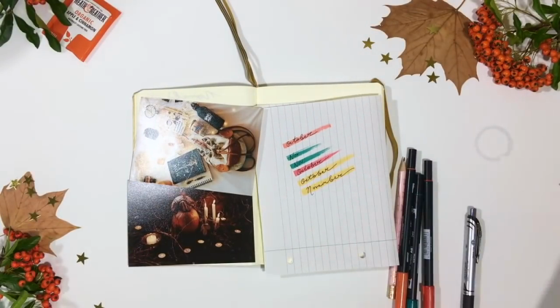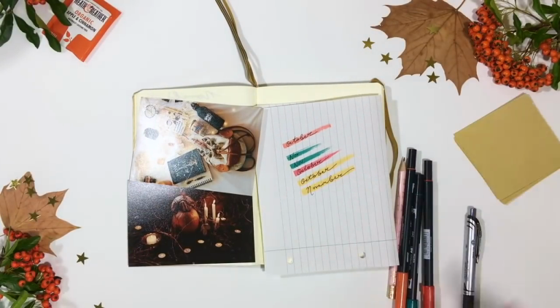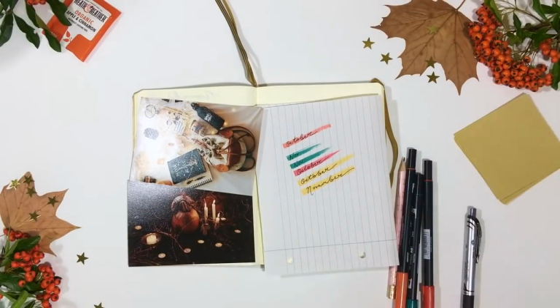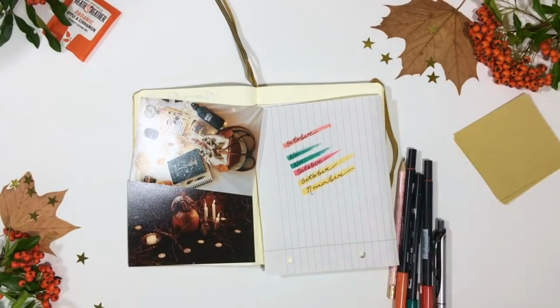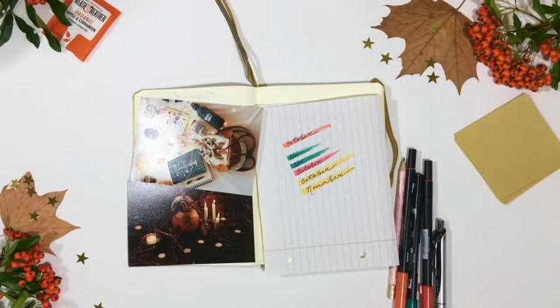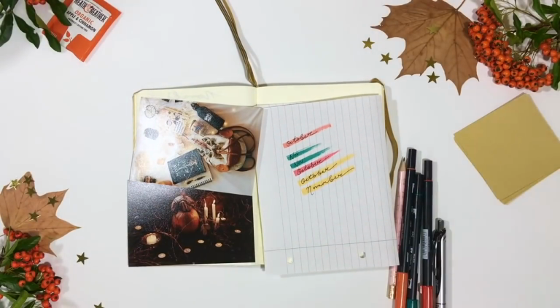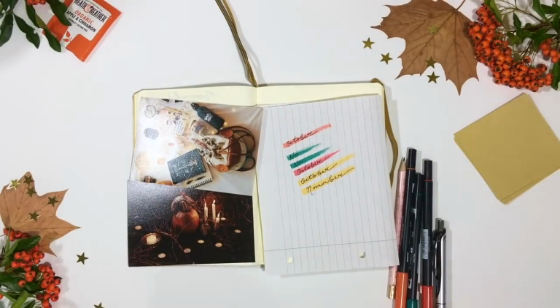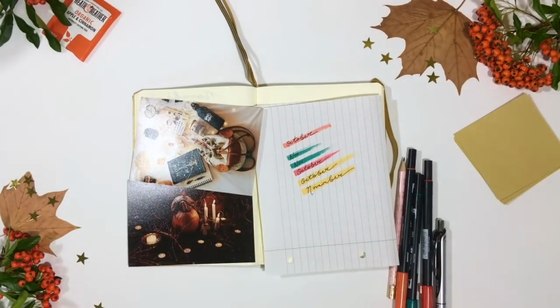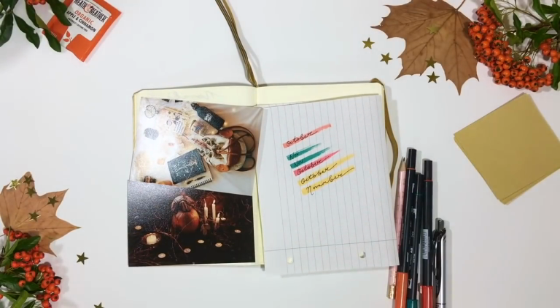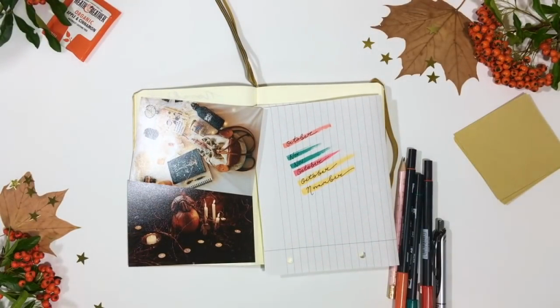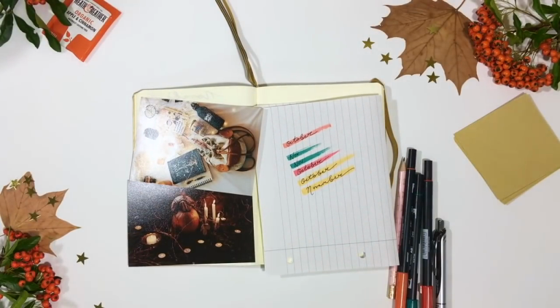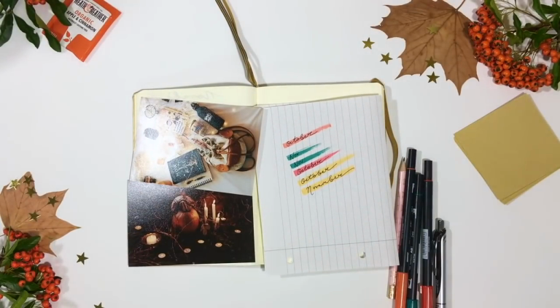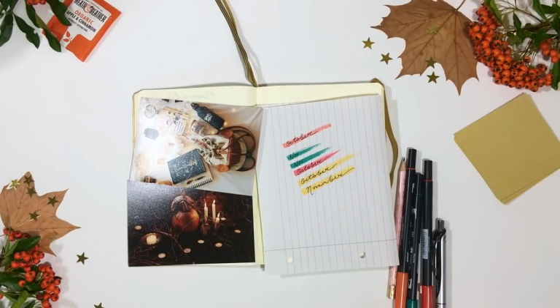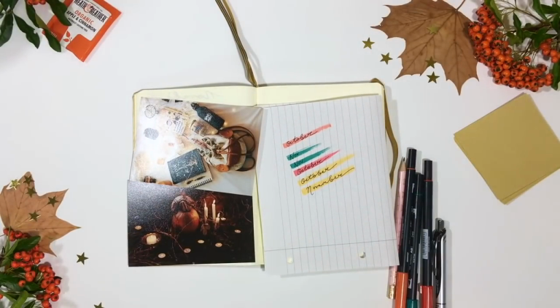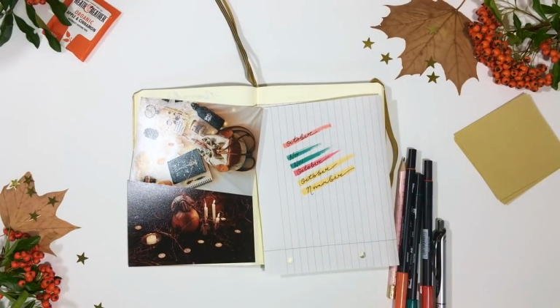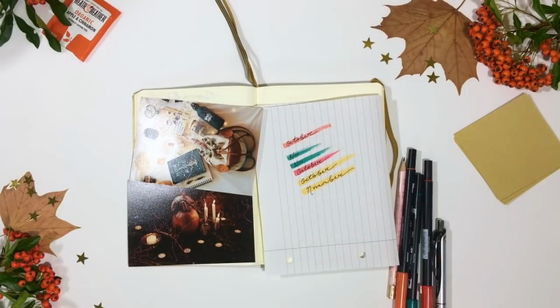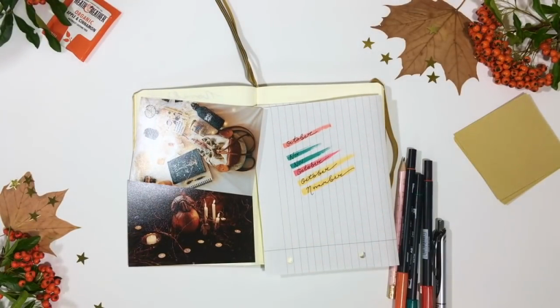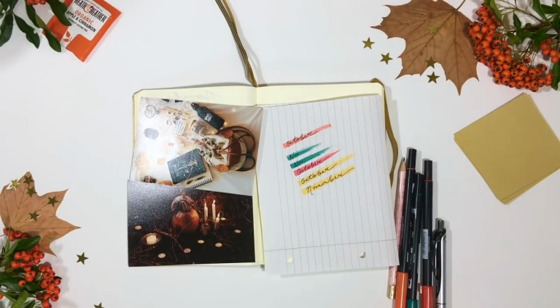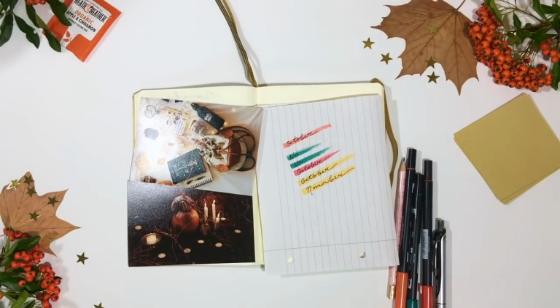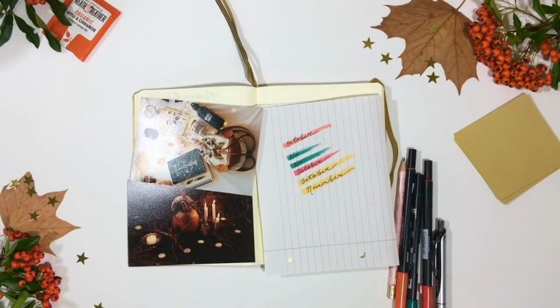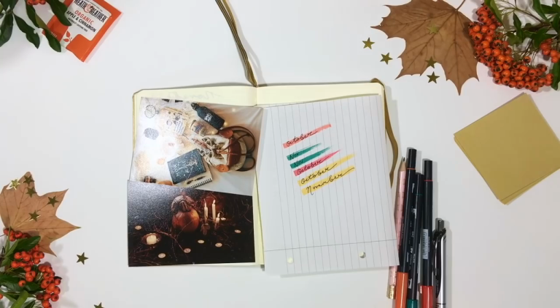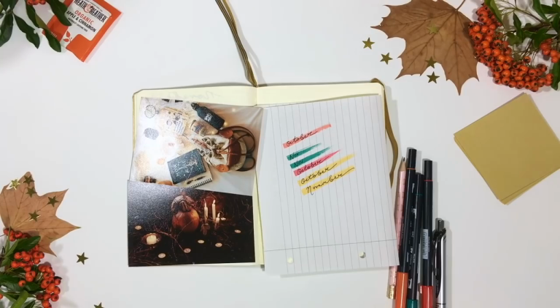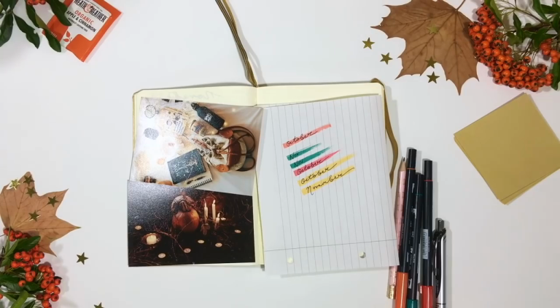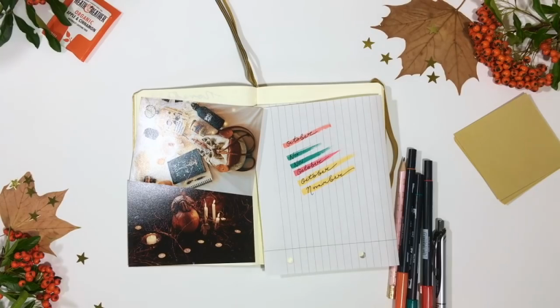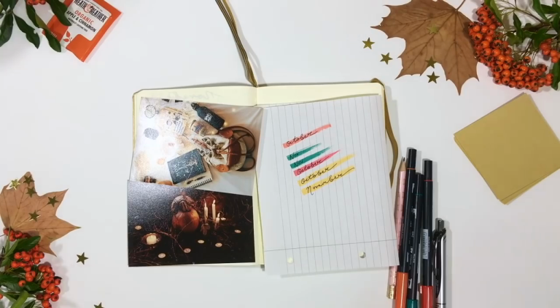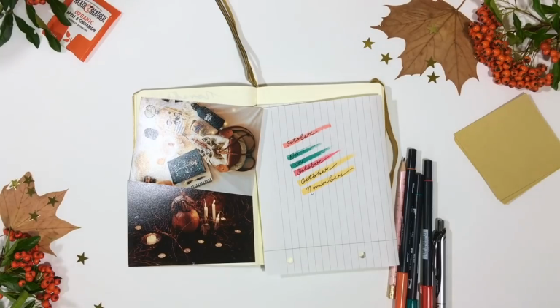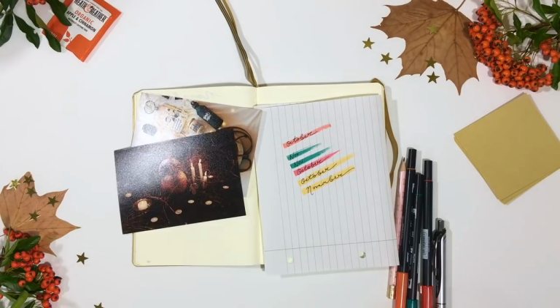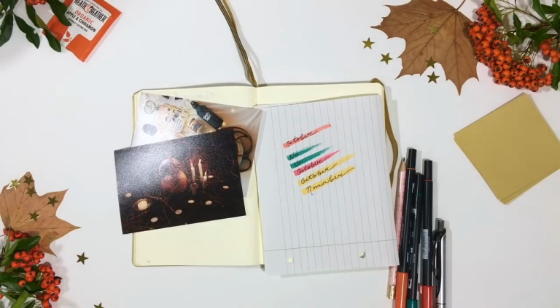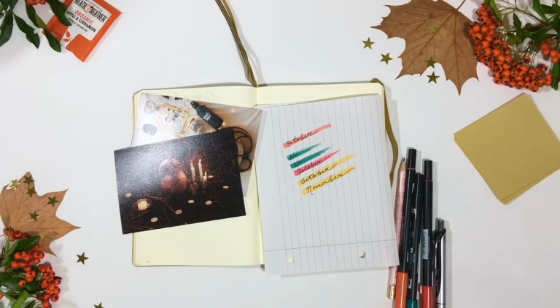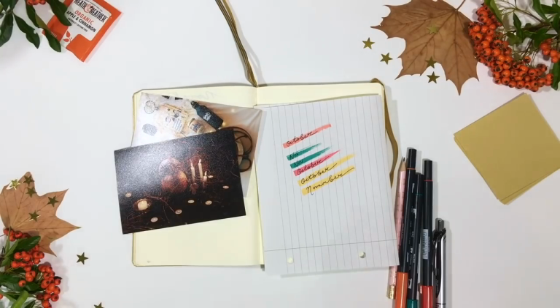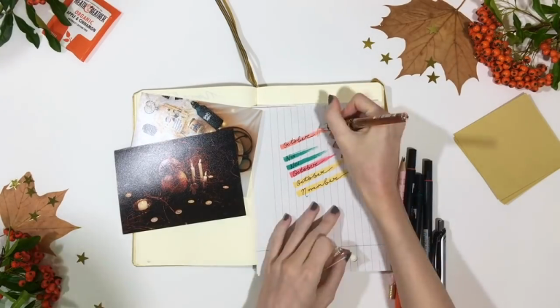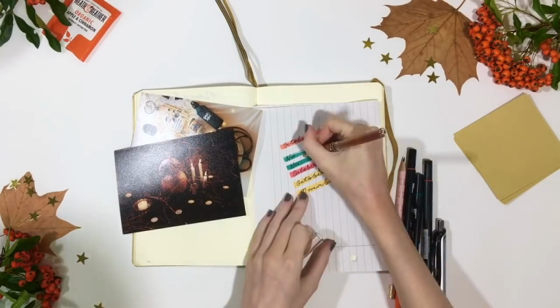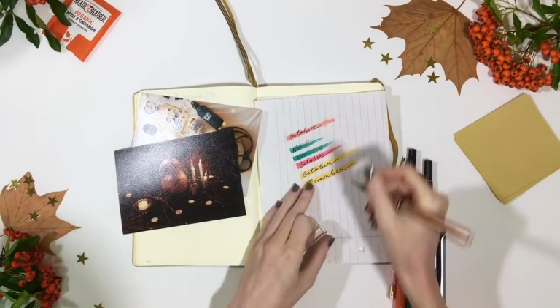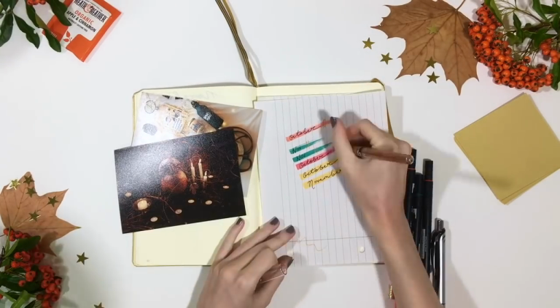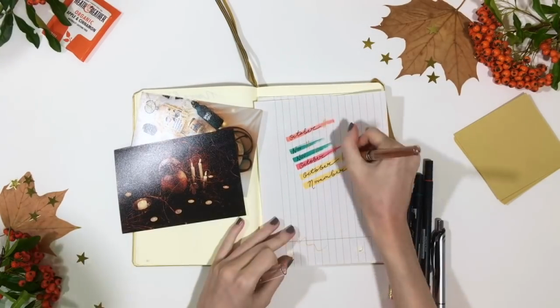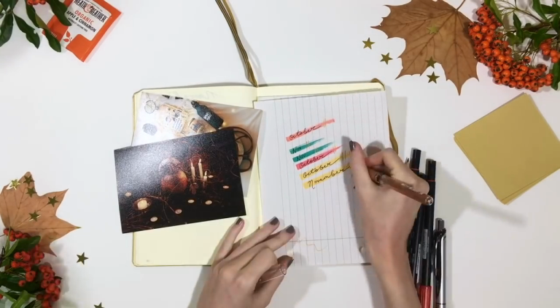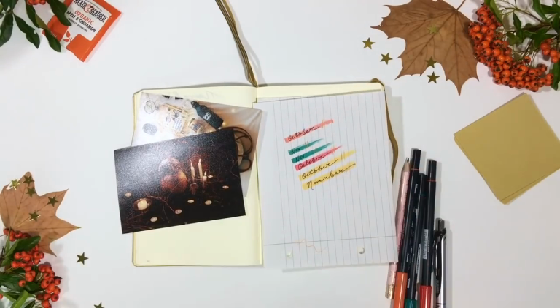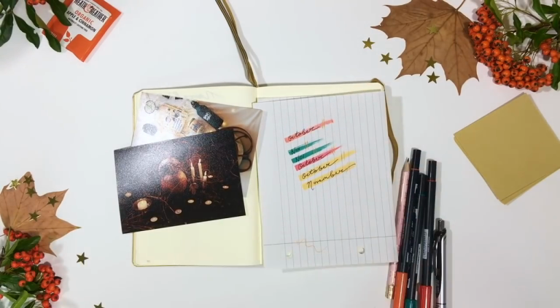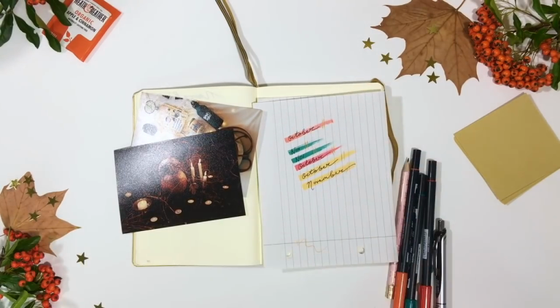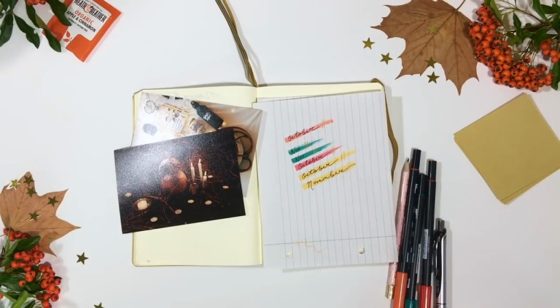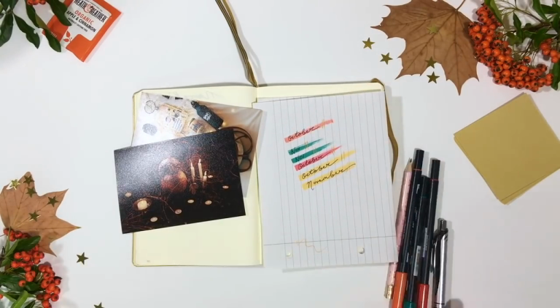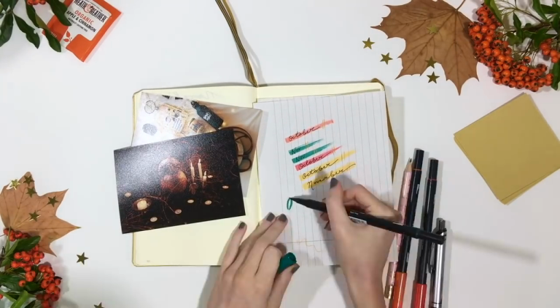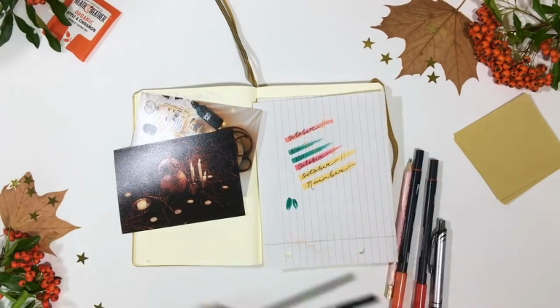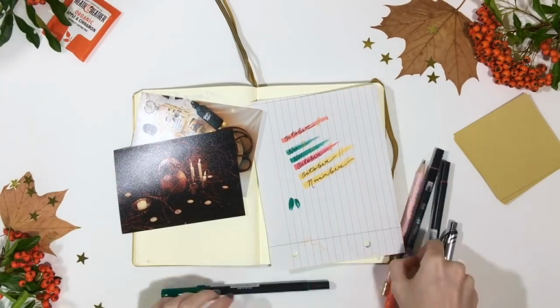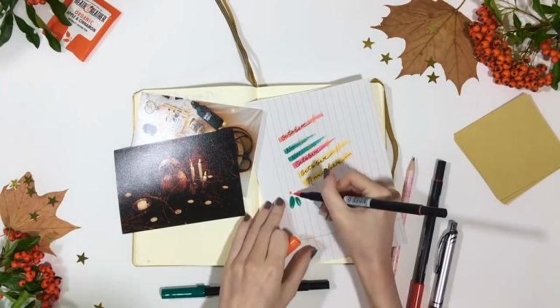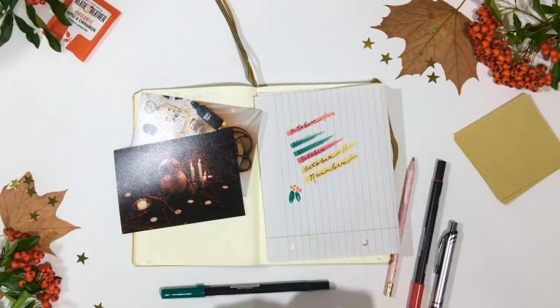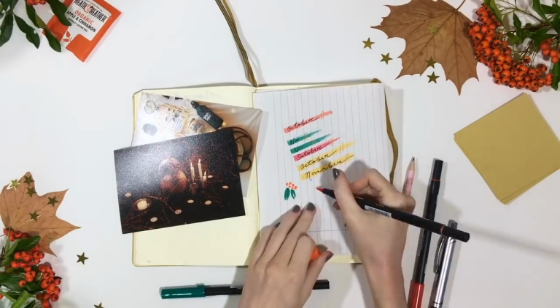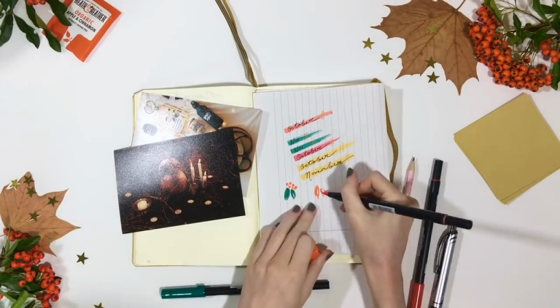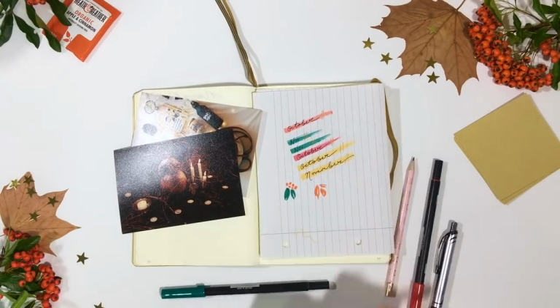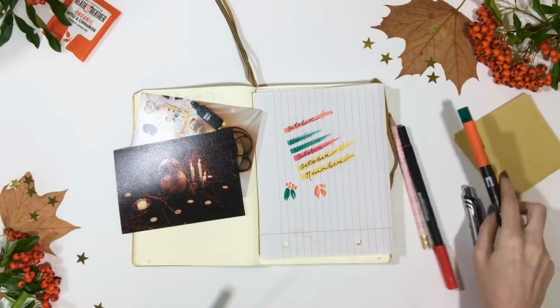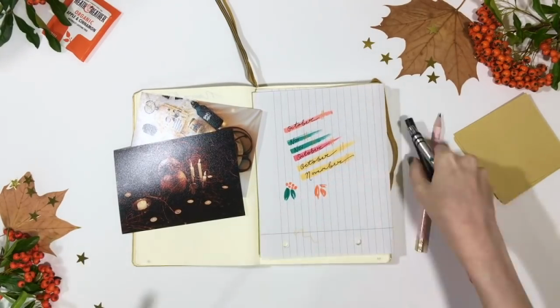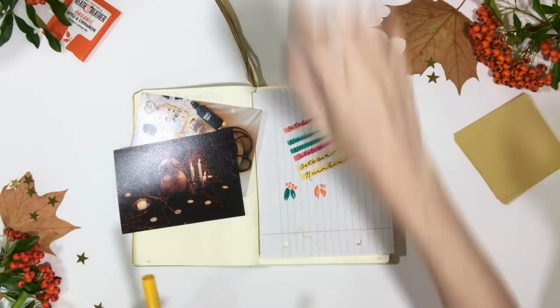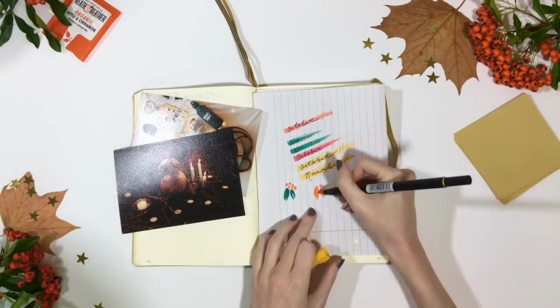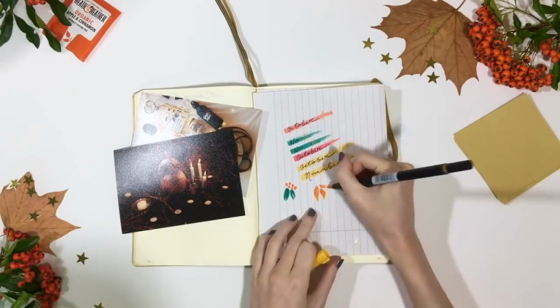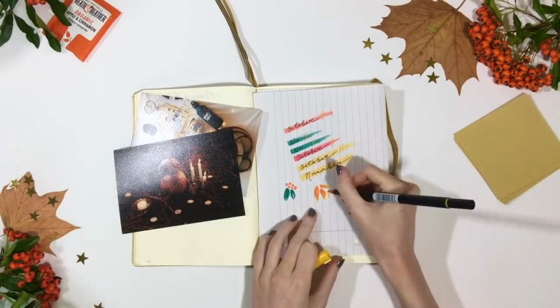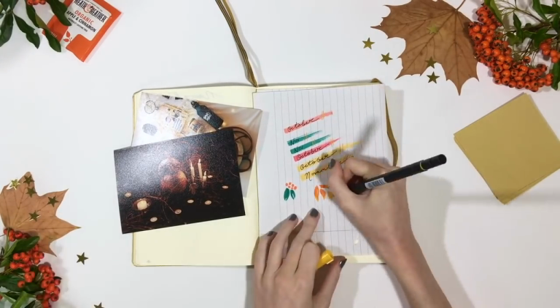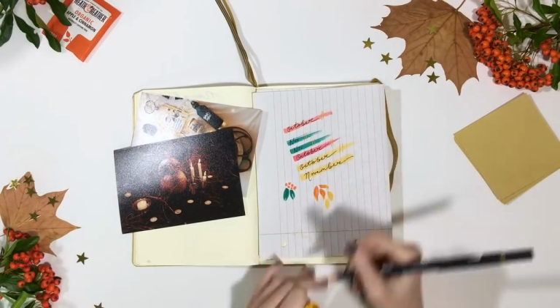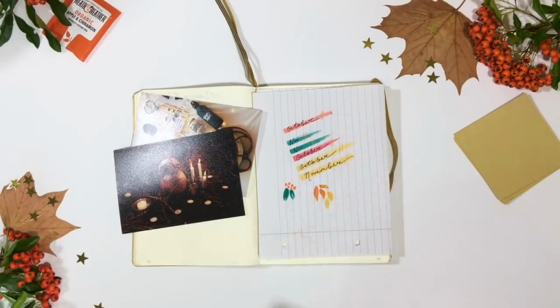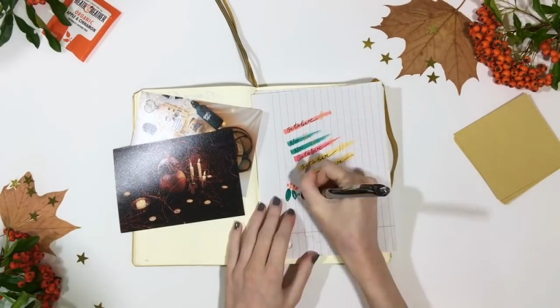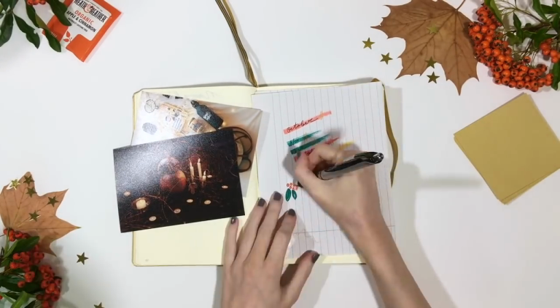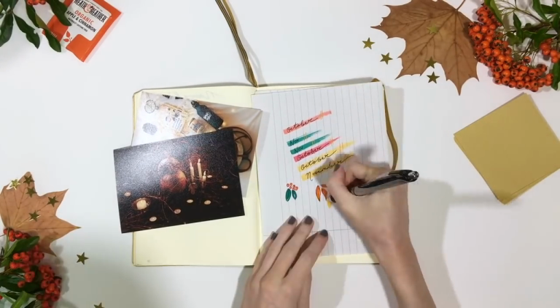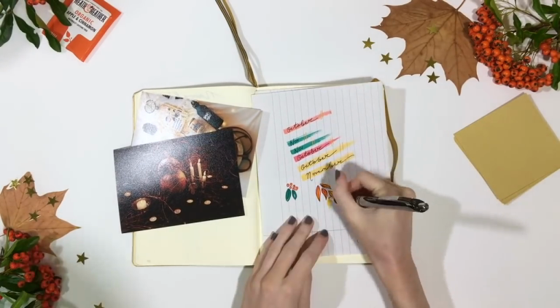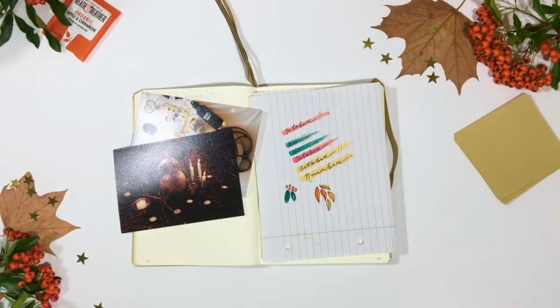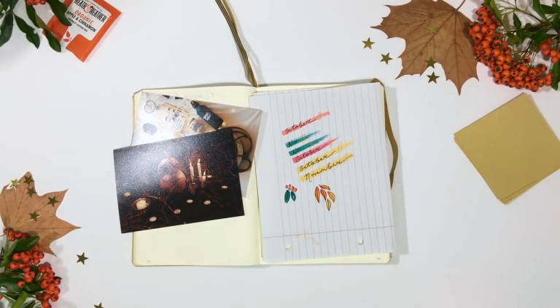Of course, if you do all of your planning for your life and your writing in one journal anyway, then this is not going to be an issue for you.